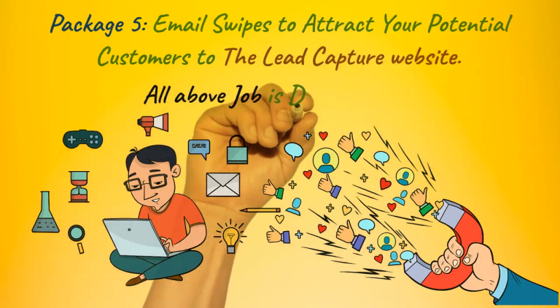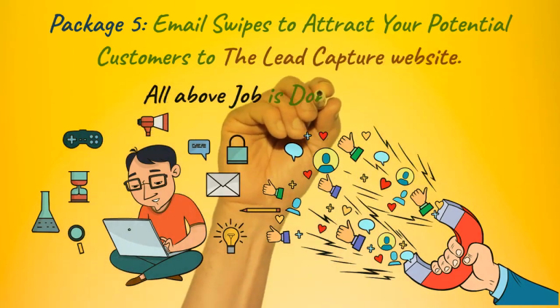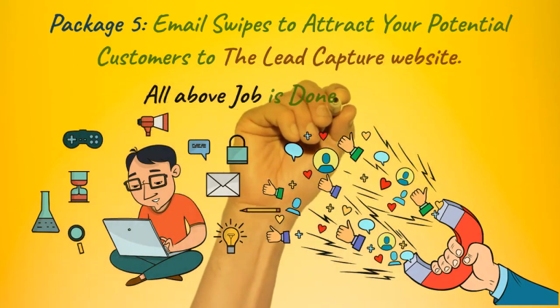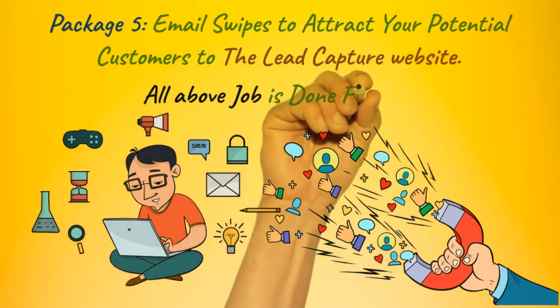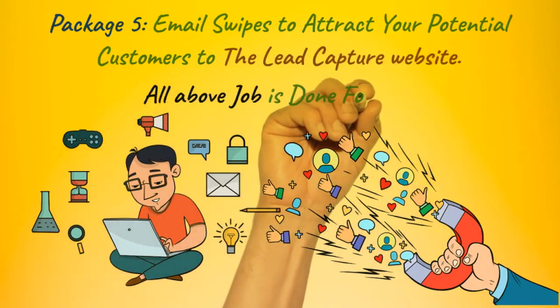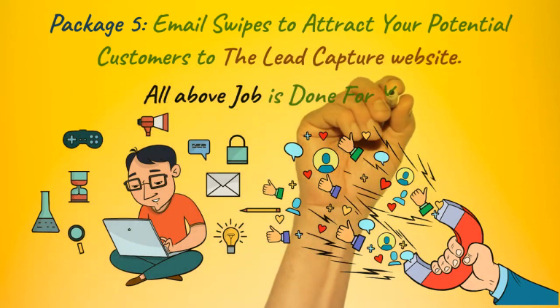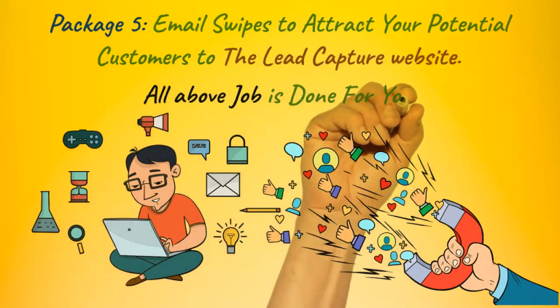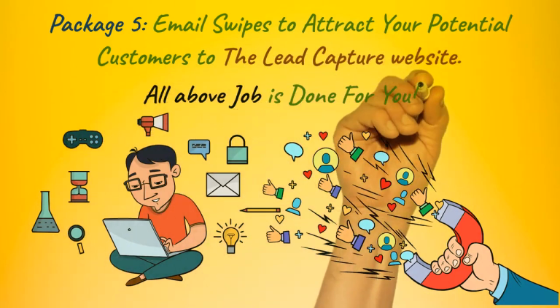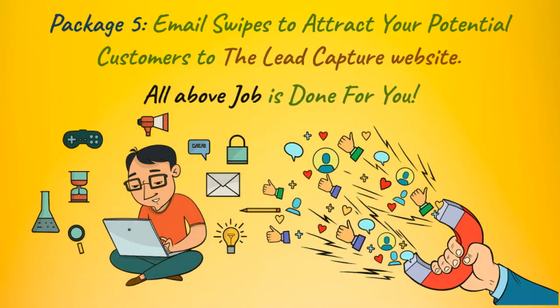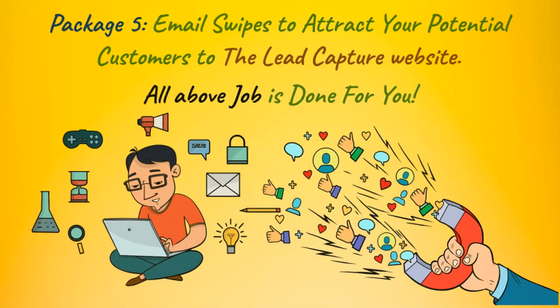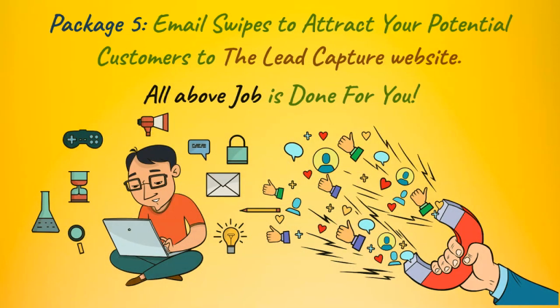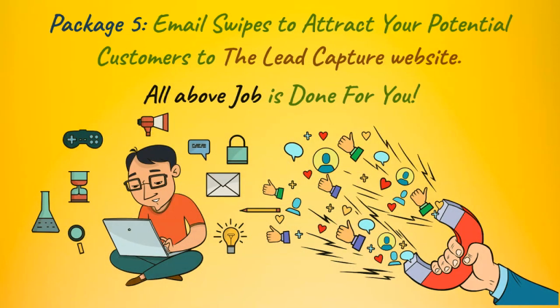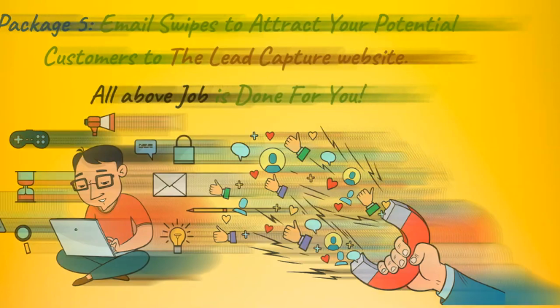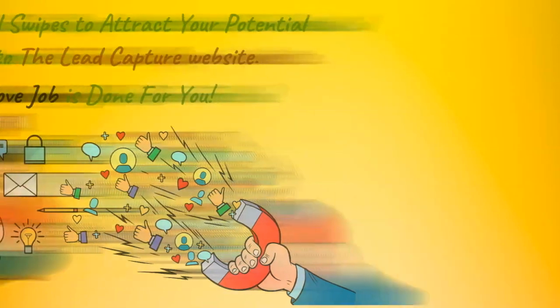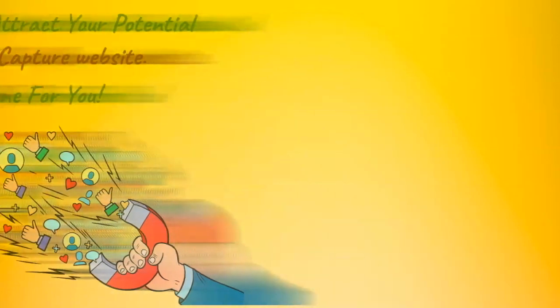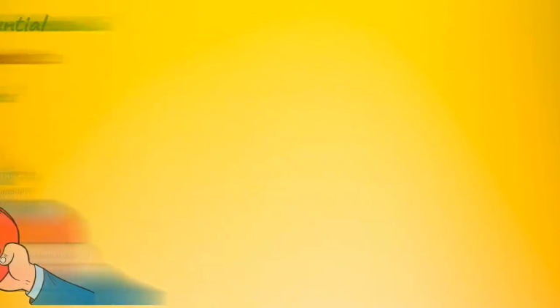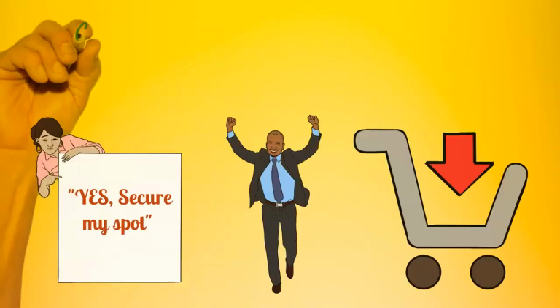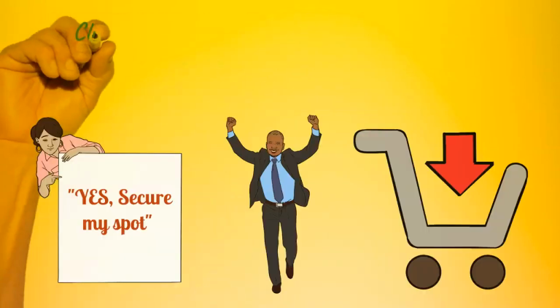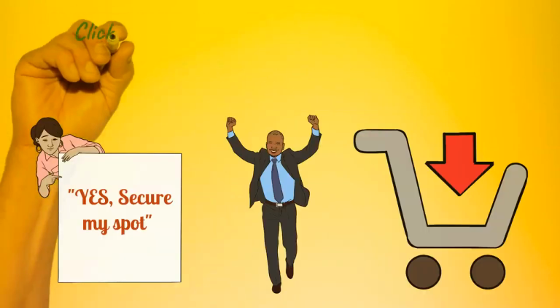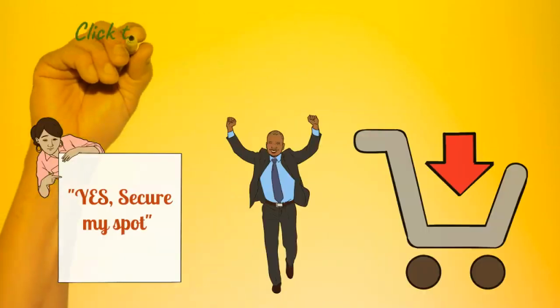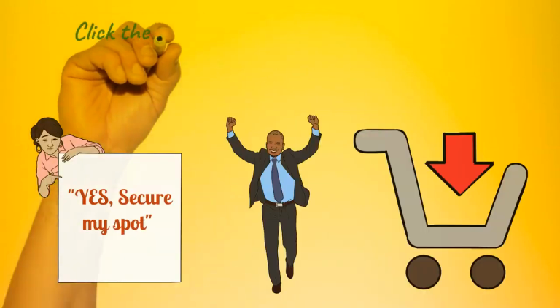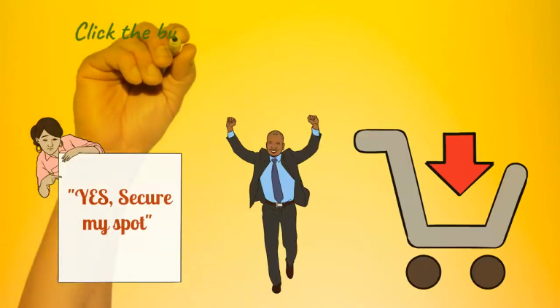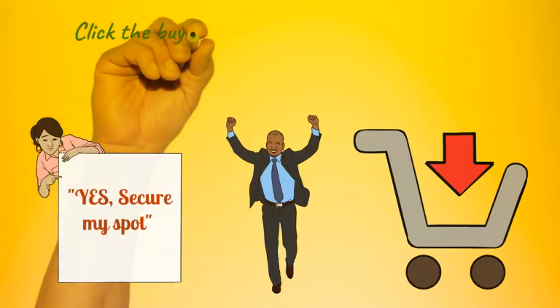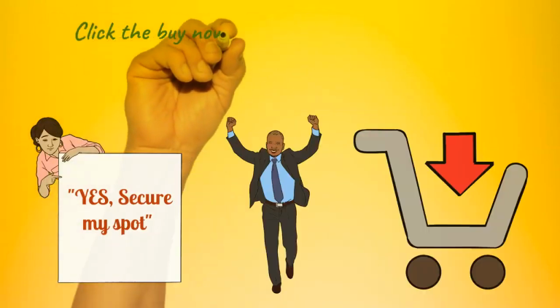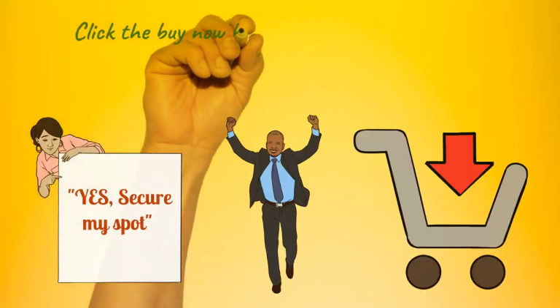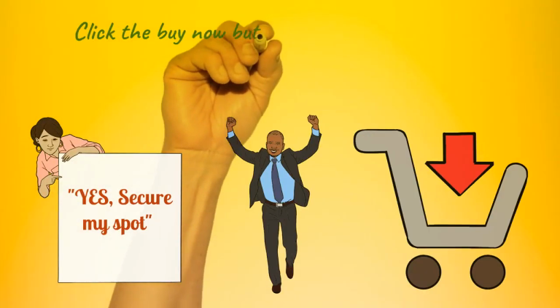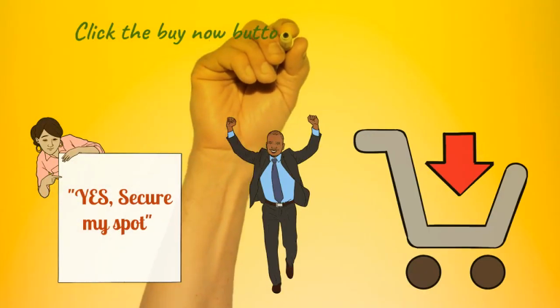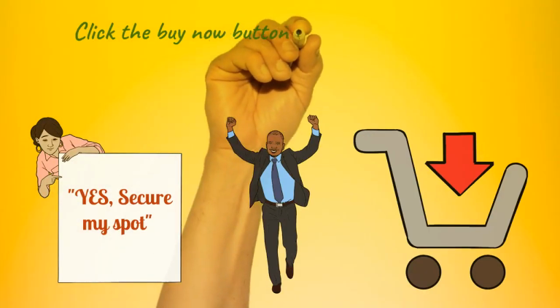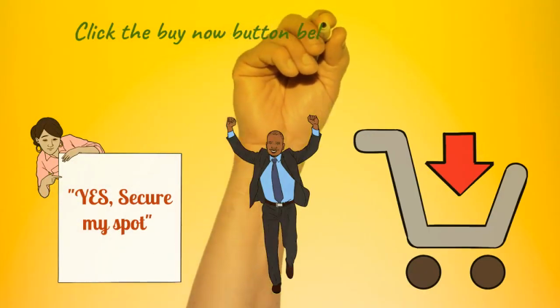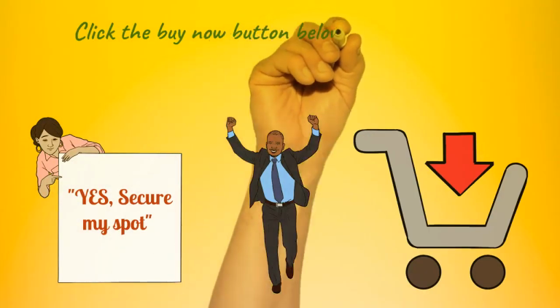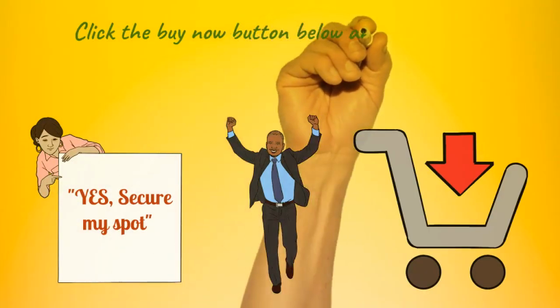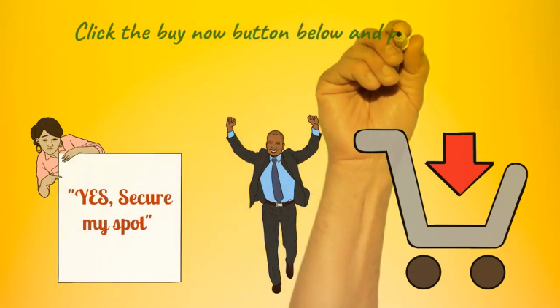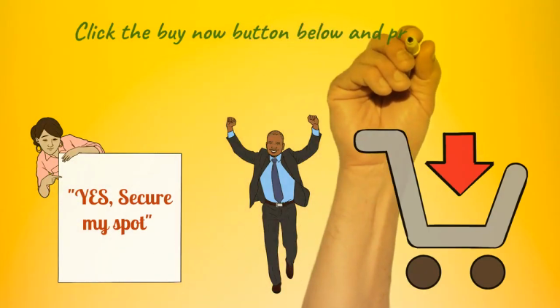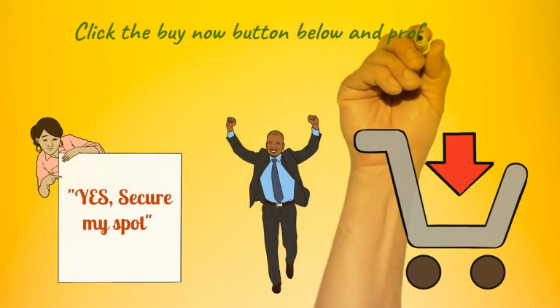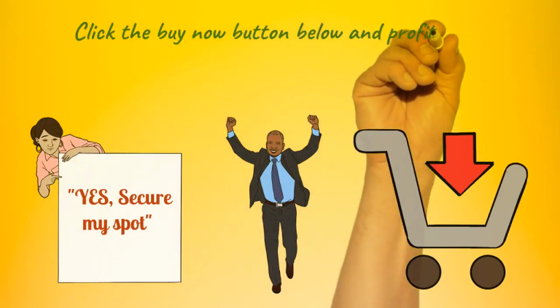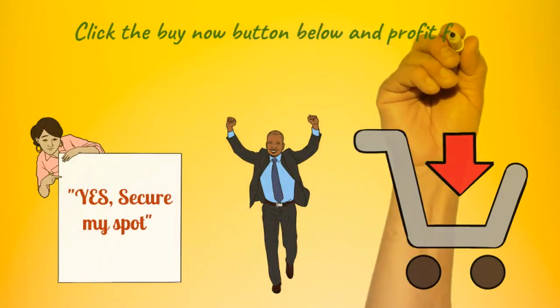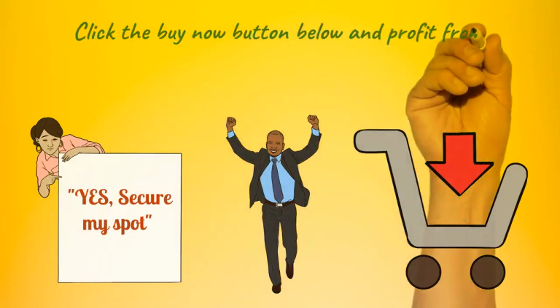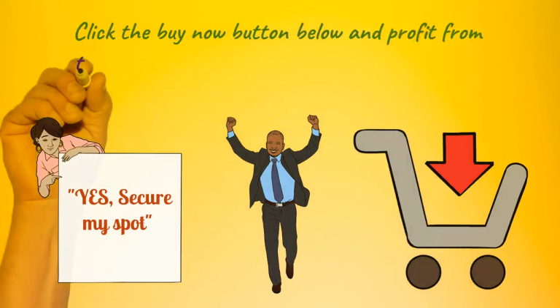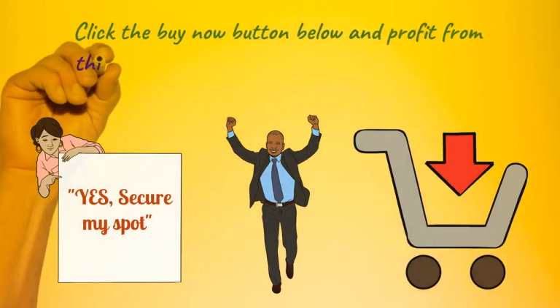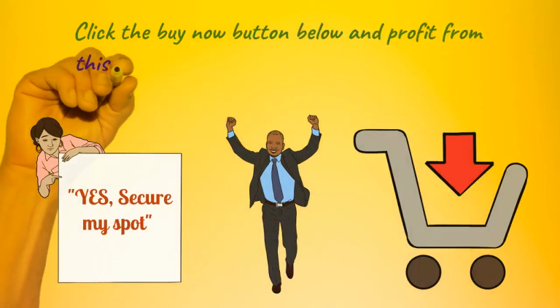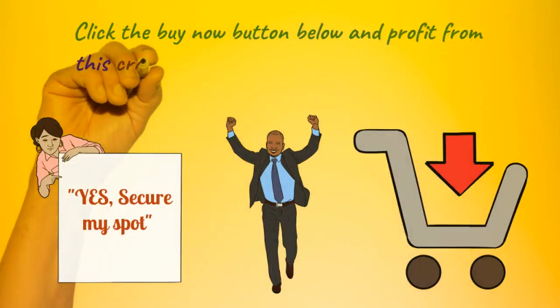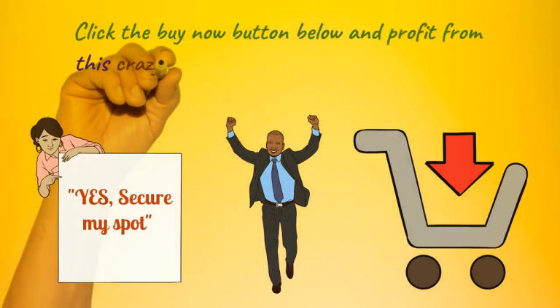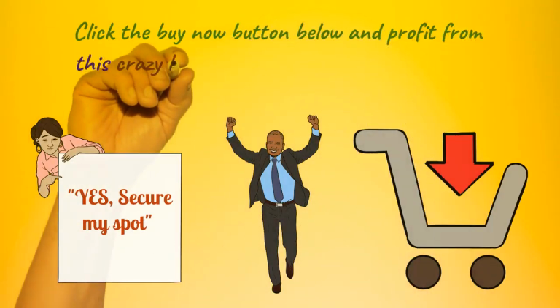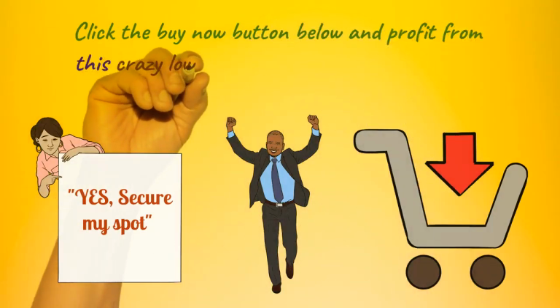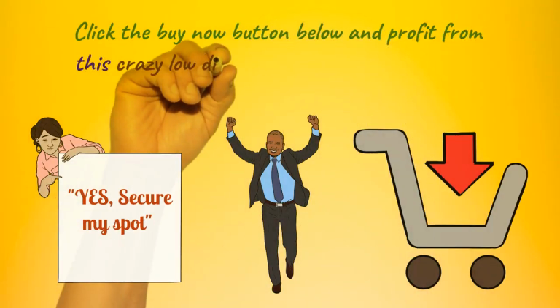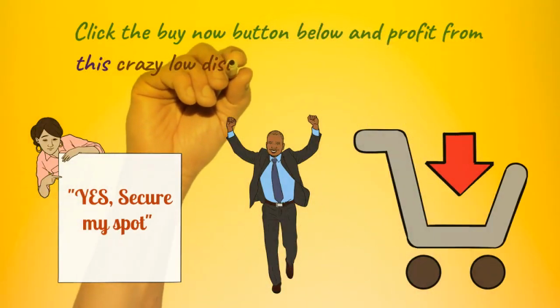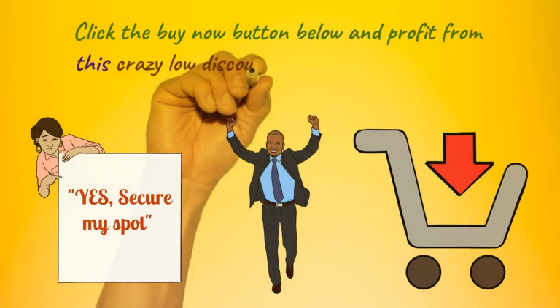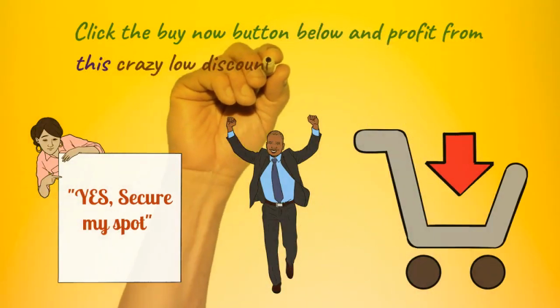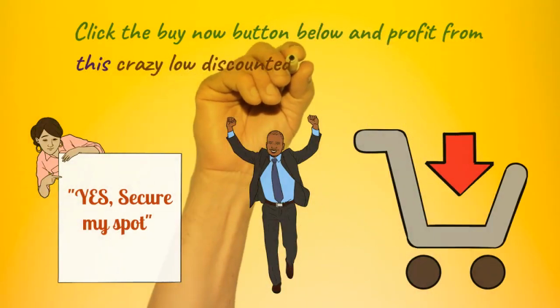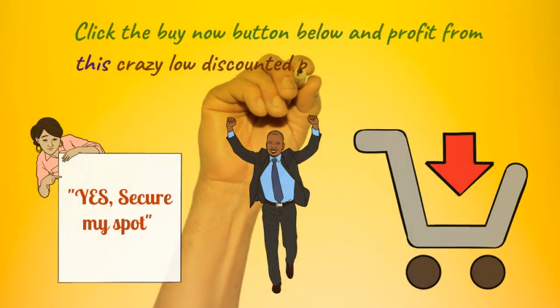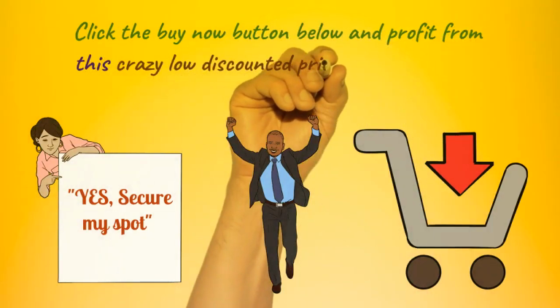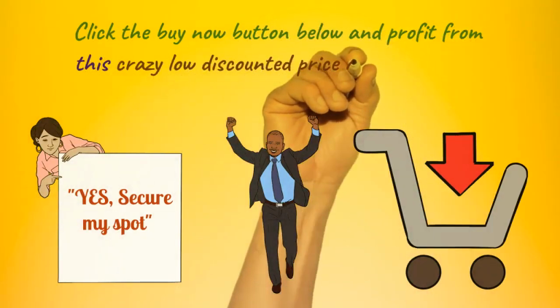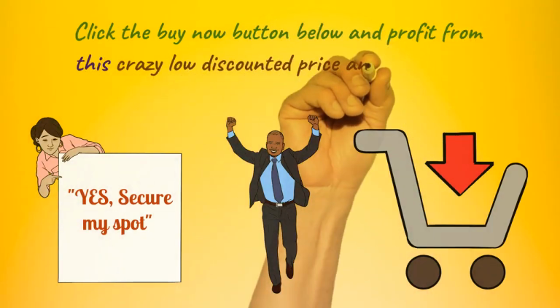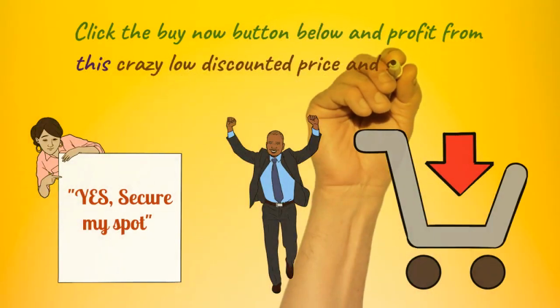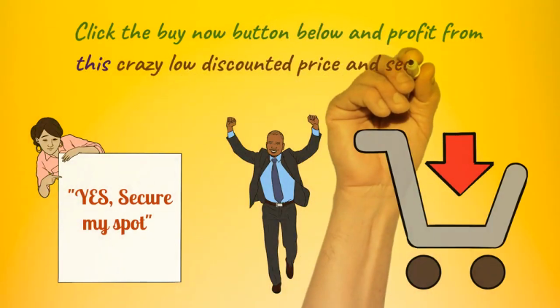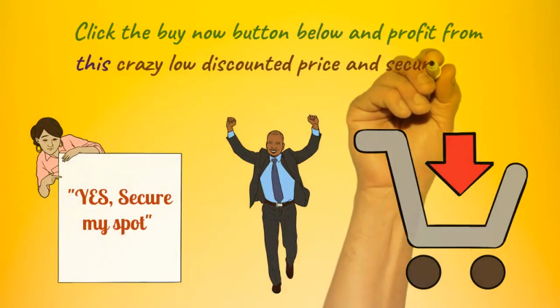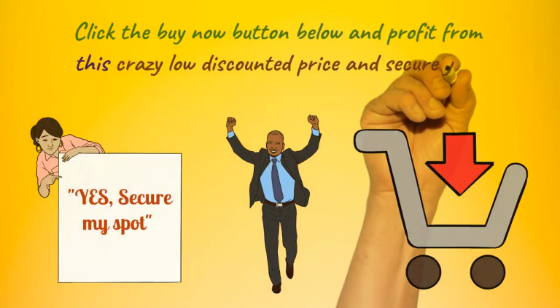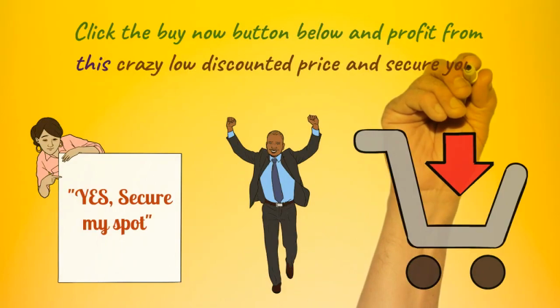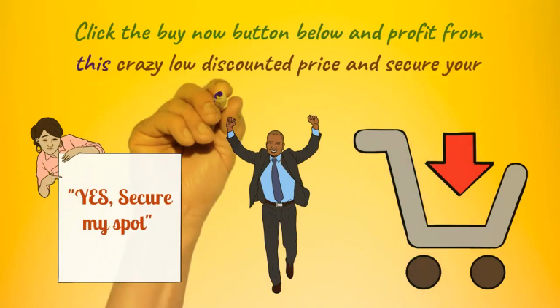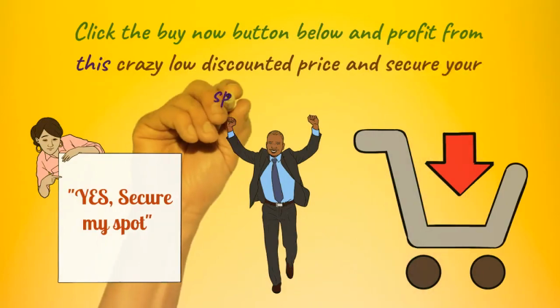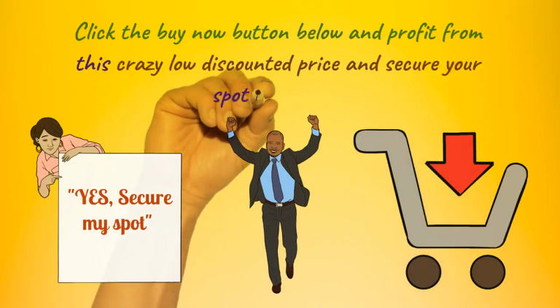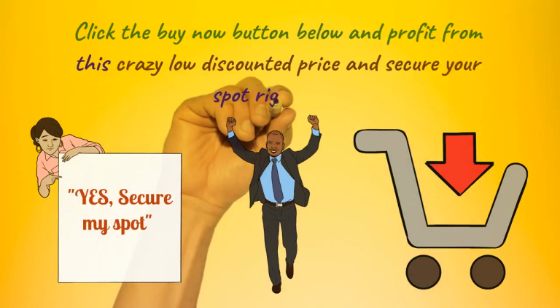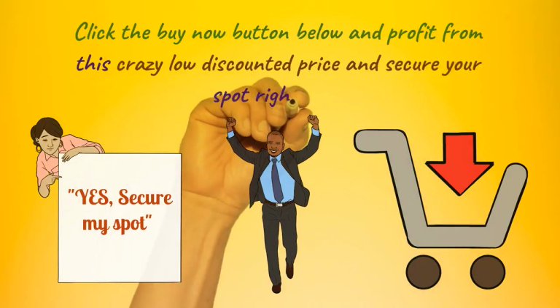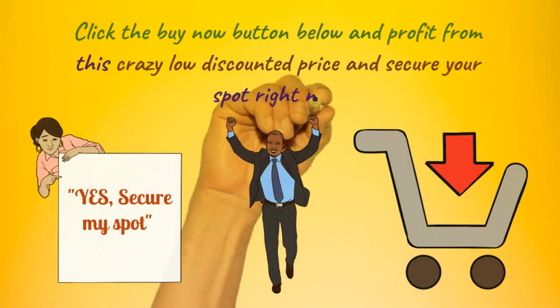All of the above work is done for you, so click the buy now button below and profit from this crazy low discounted price and secure your spot right now.